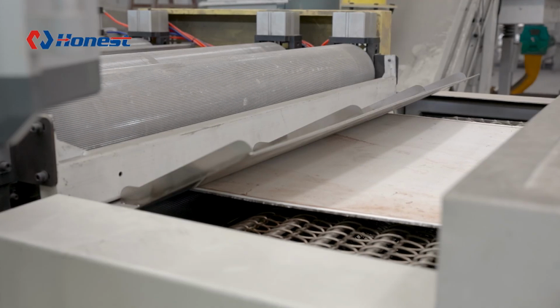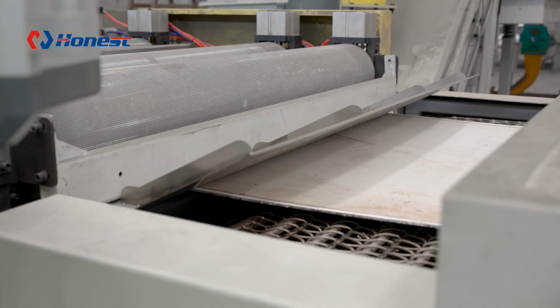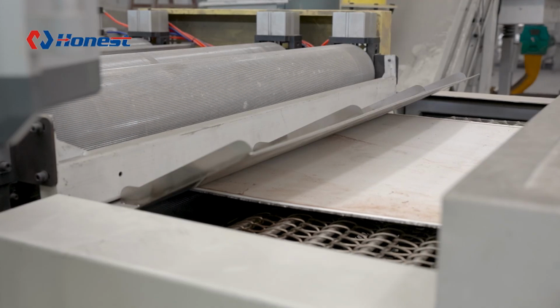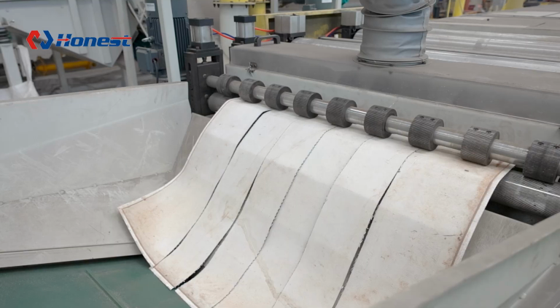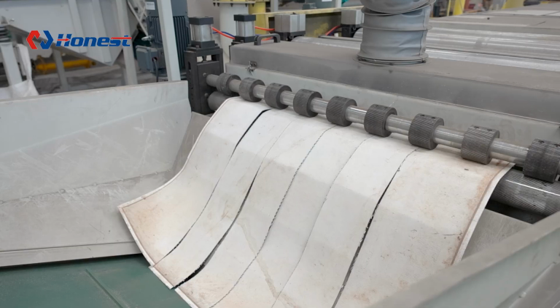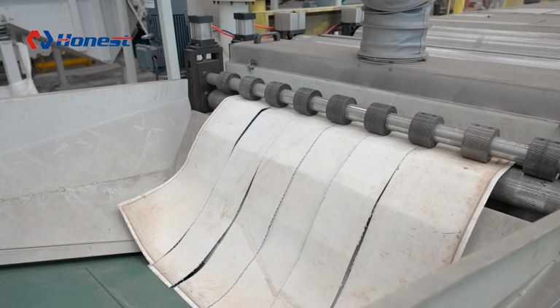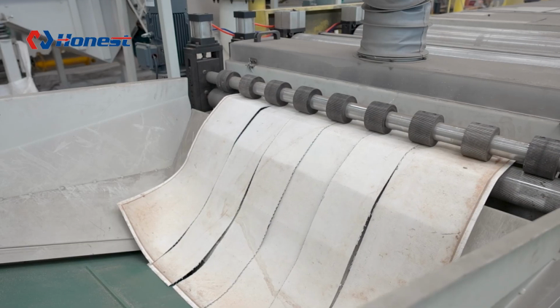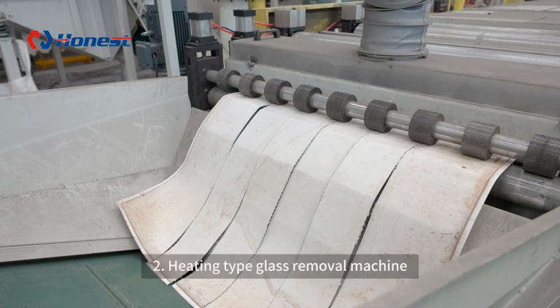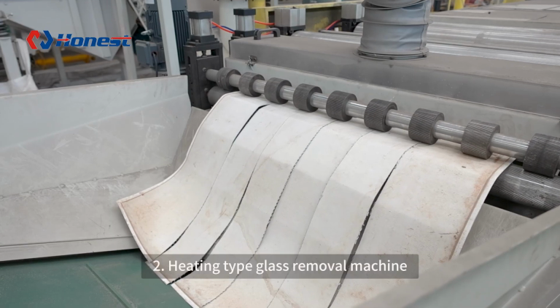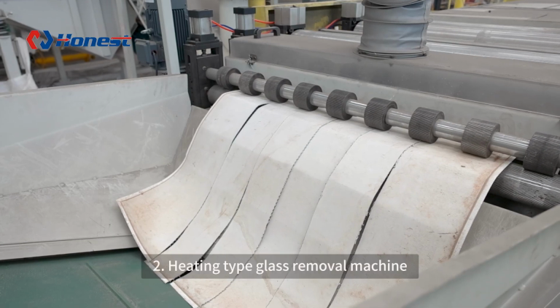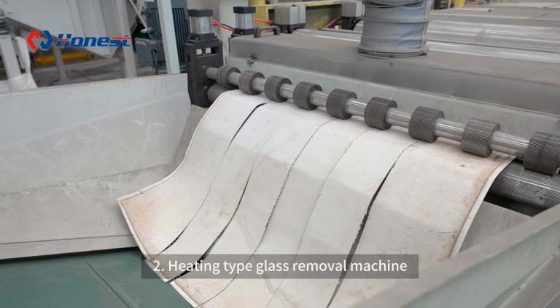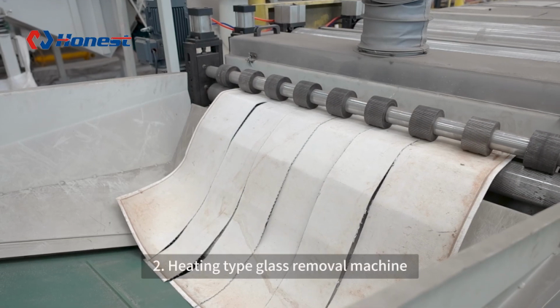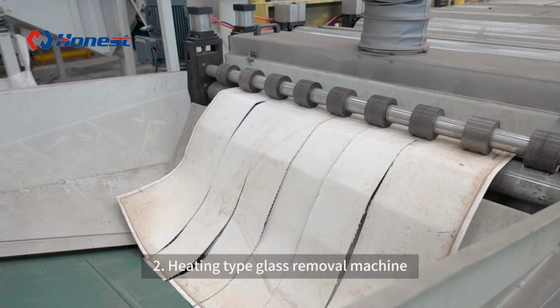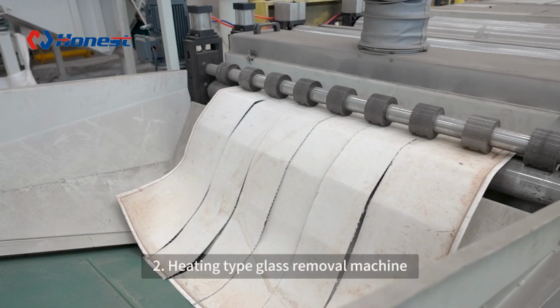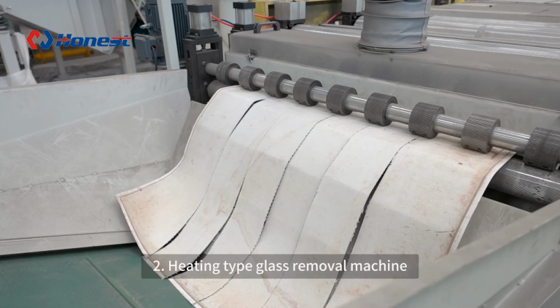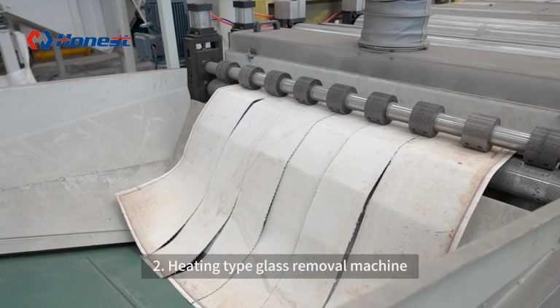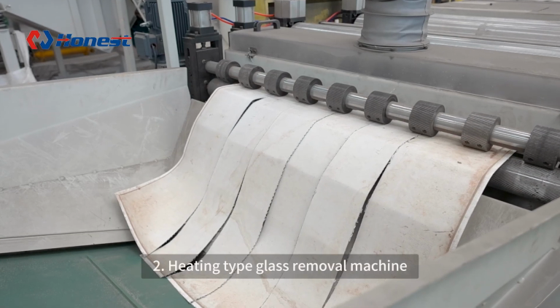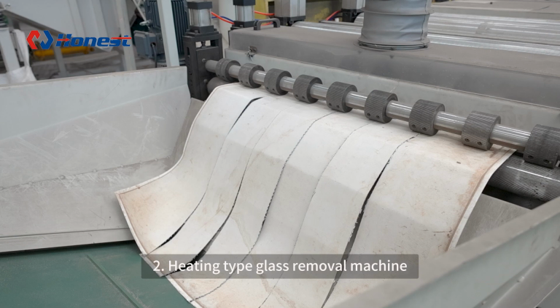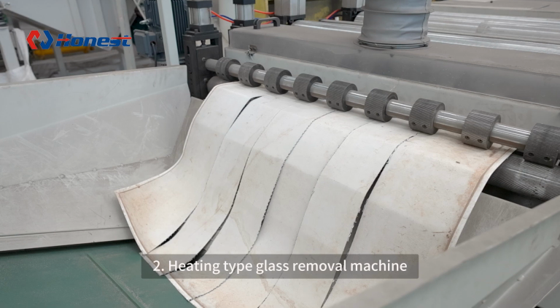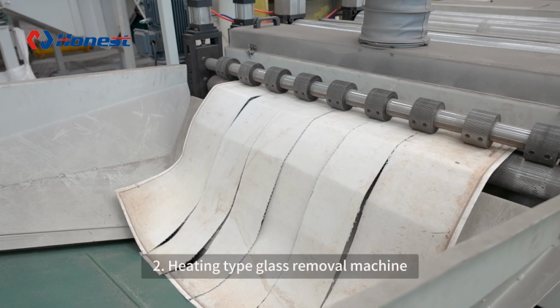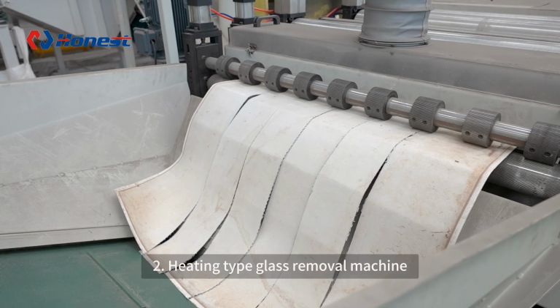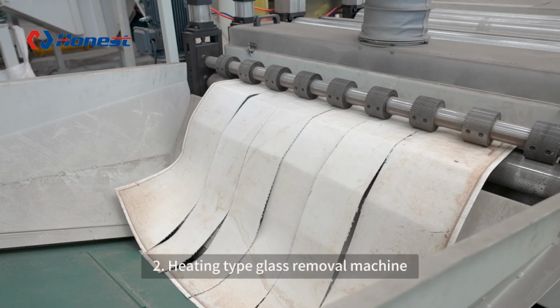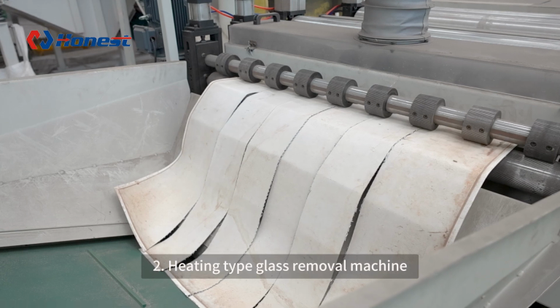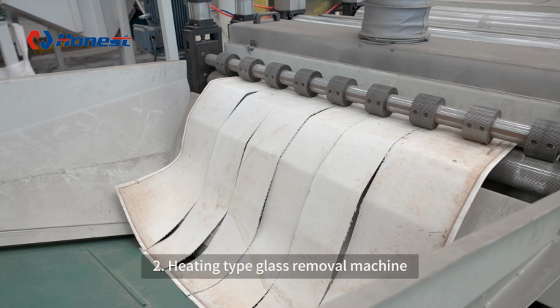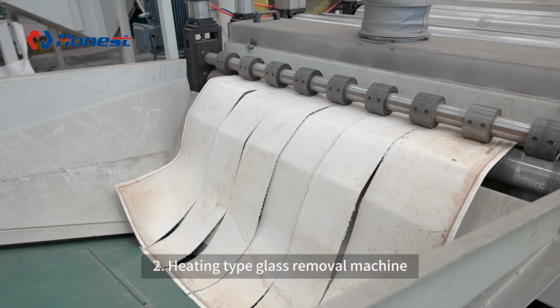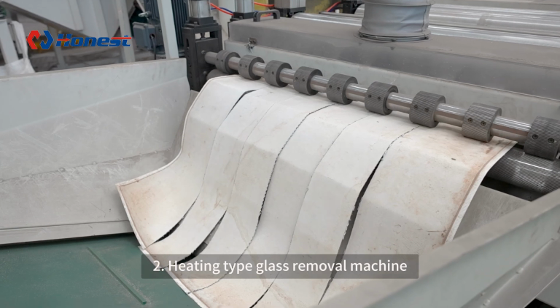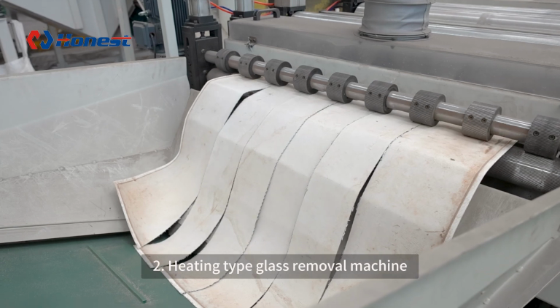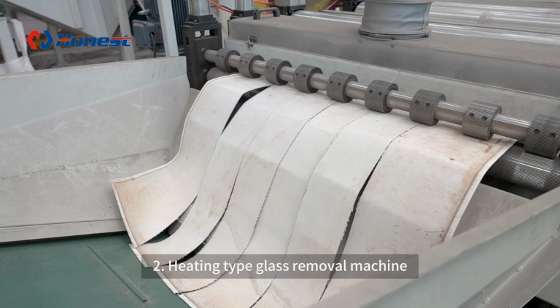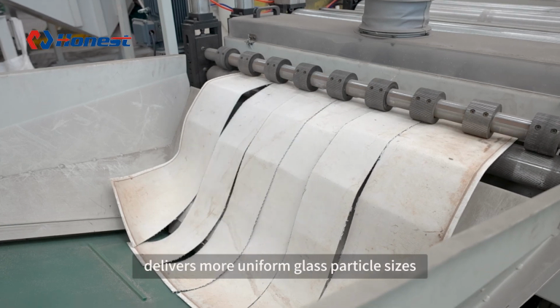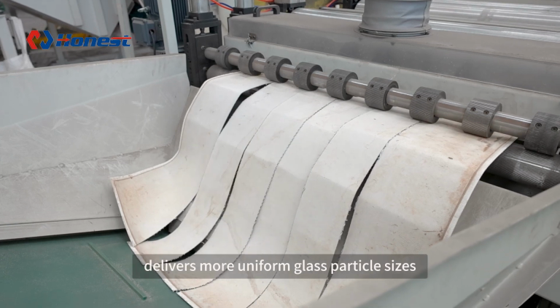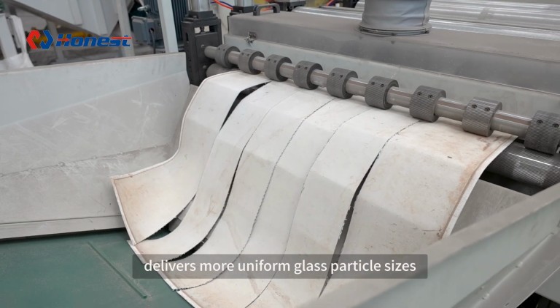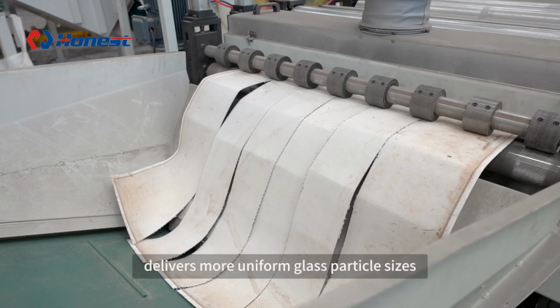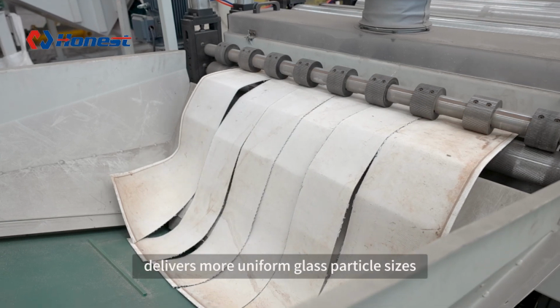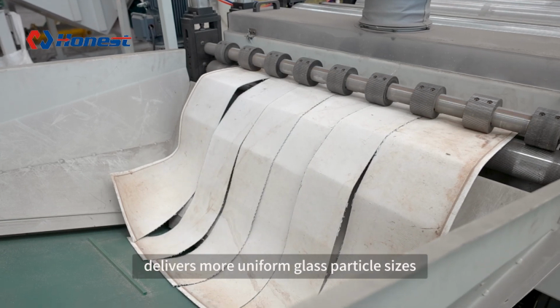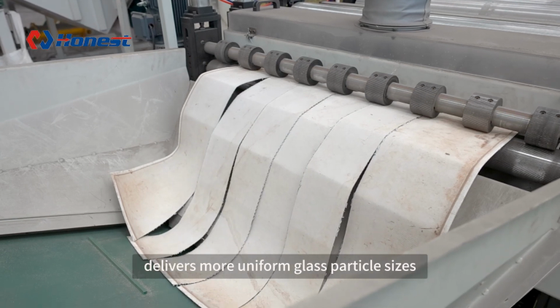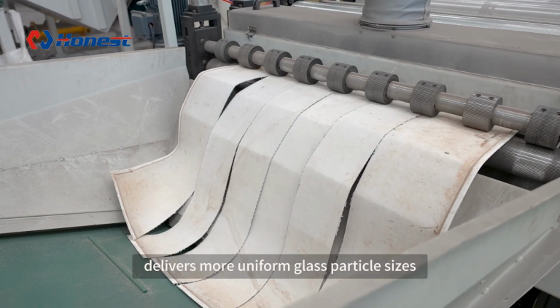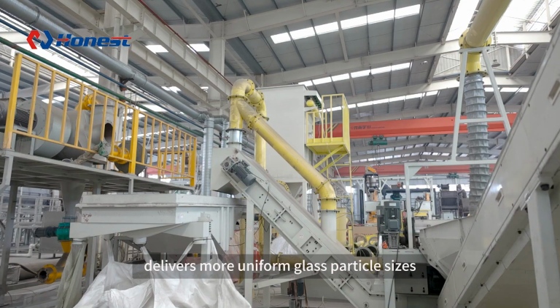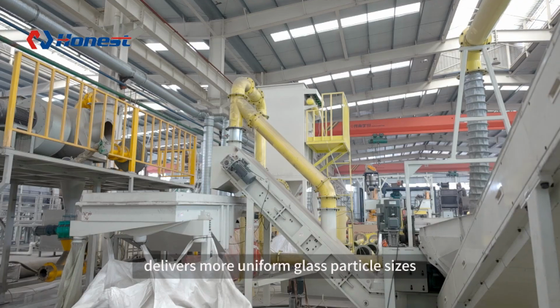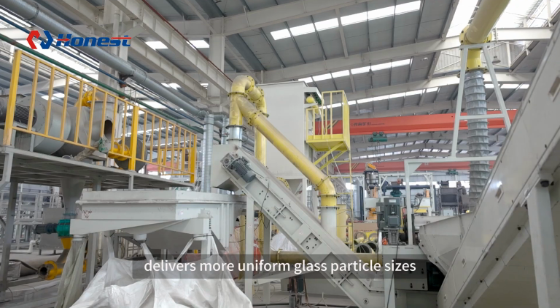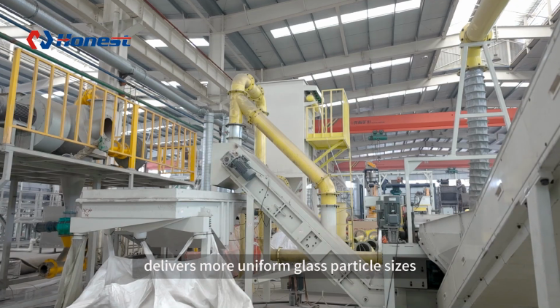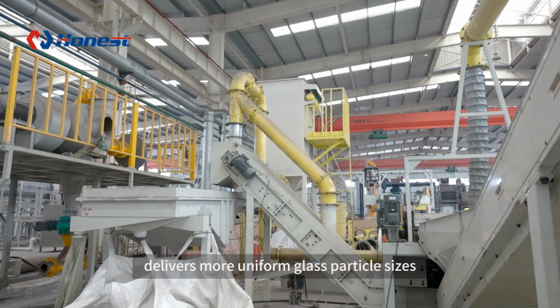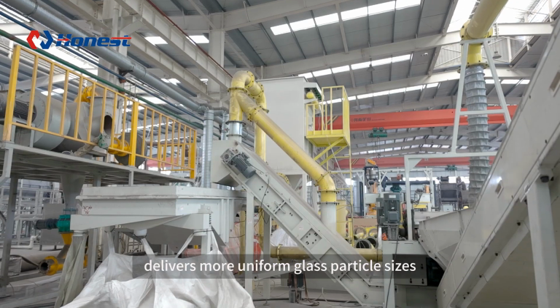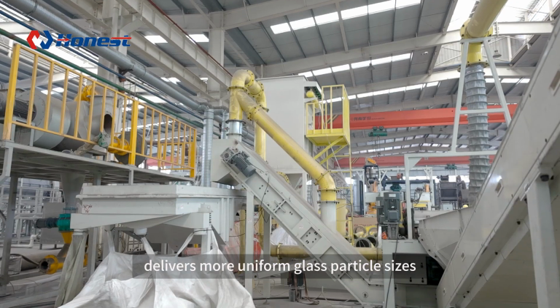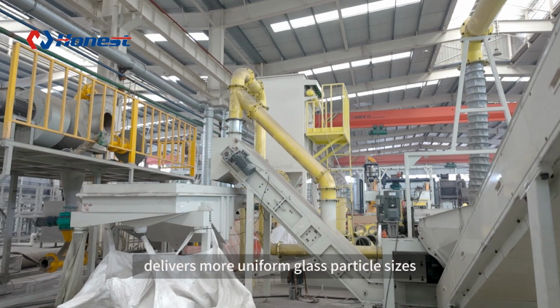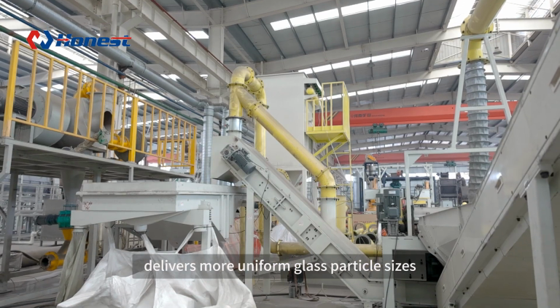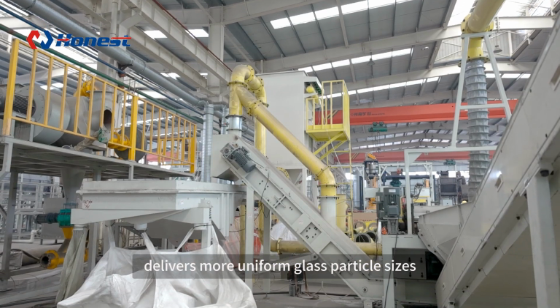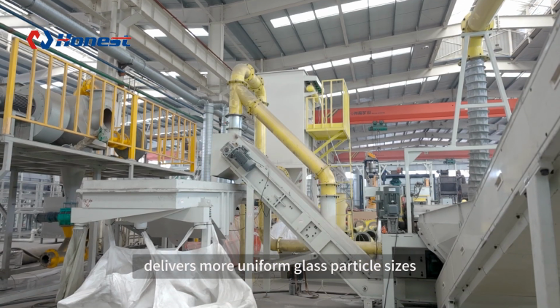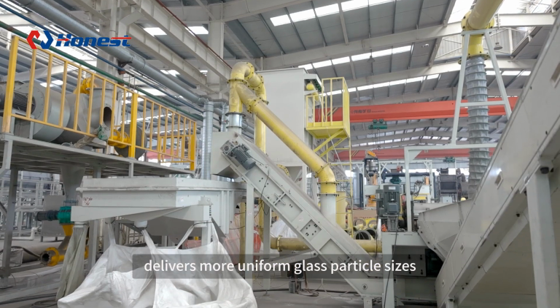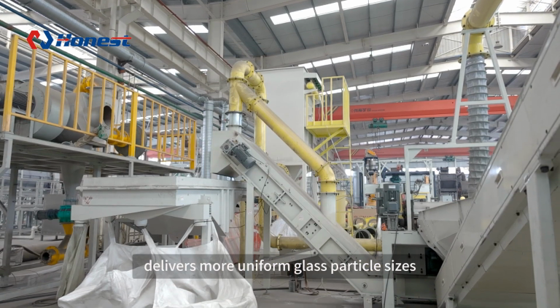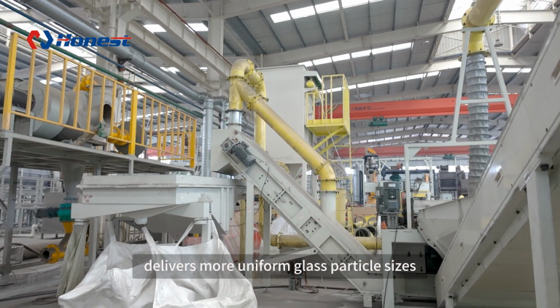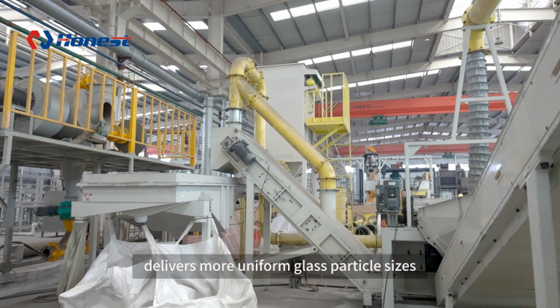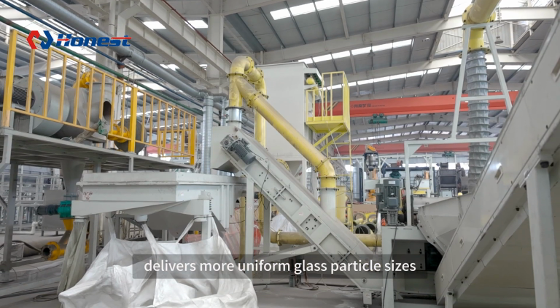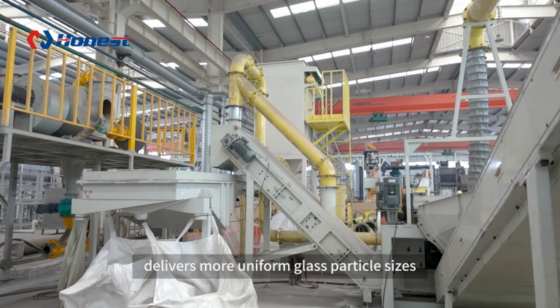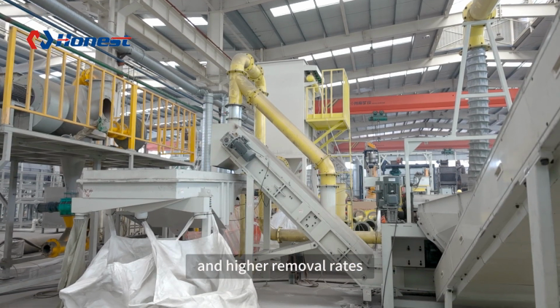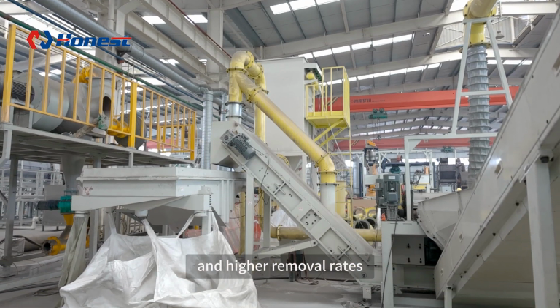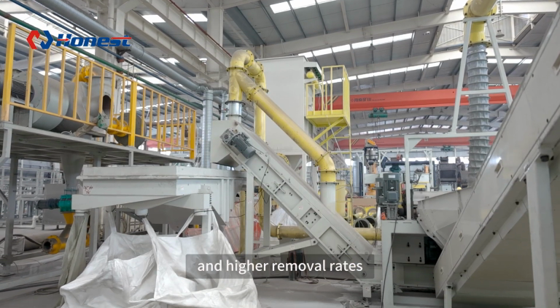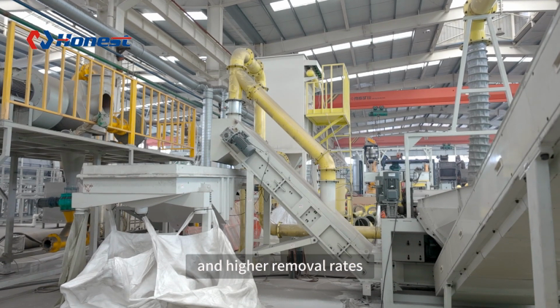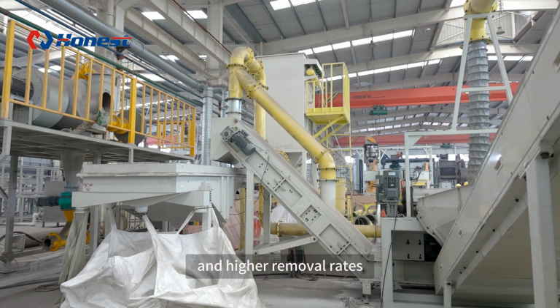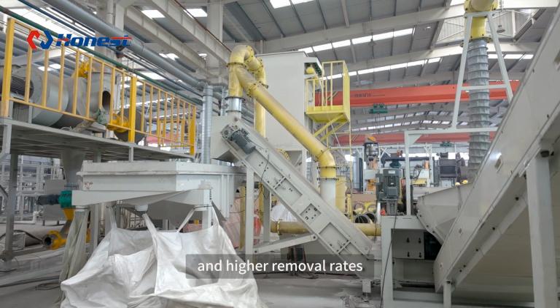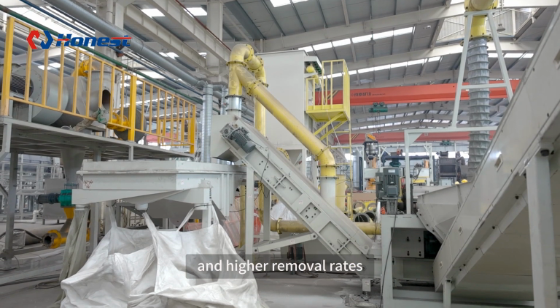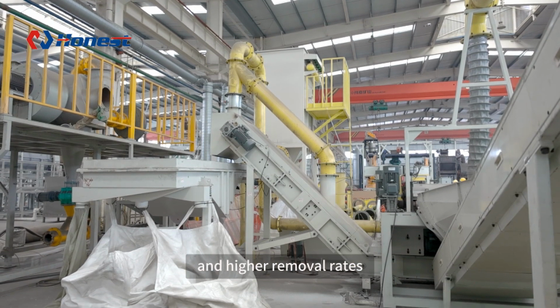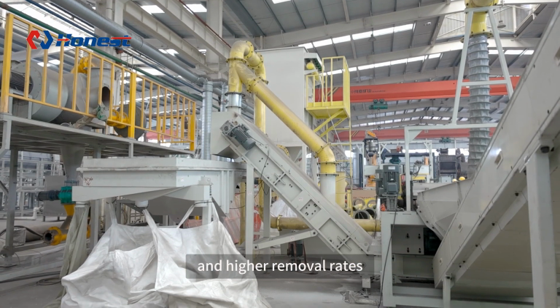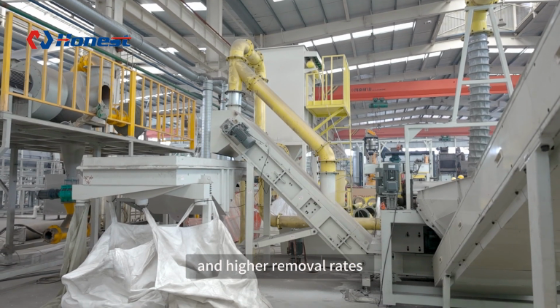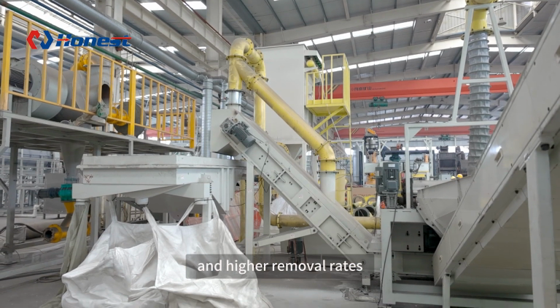2. A heating-type glass removal machine, which delivers more uniform glass particle sizes and higher removal rates.